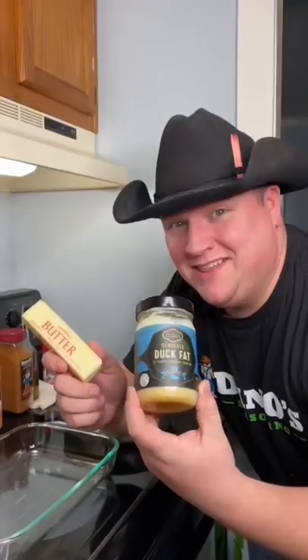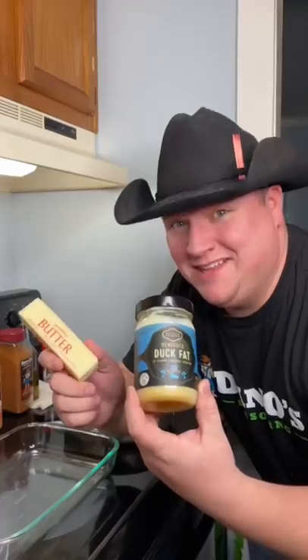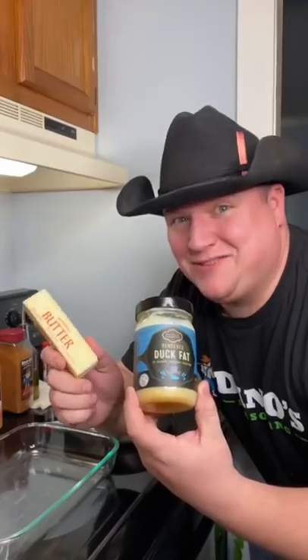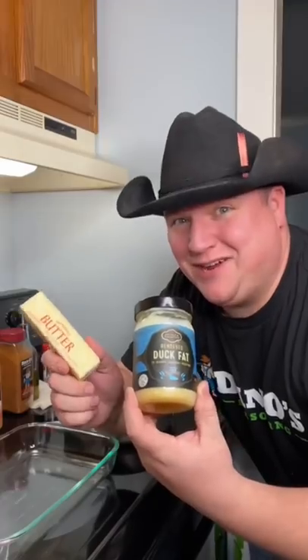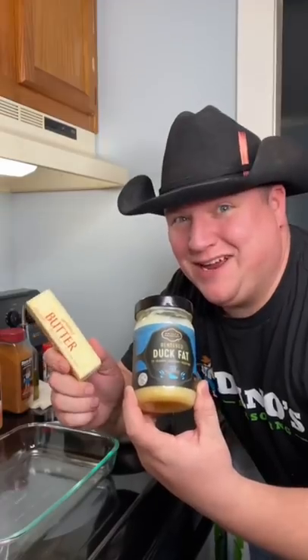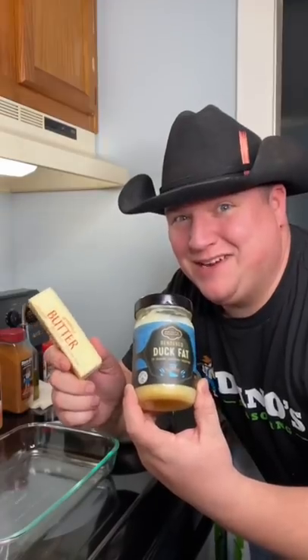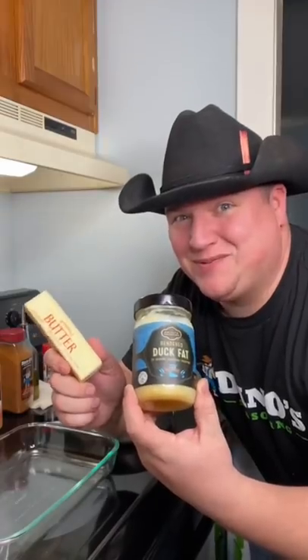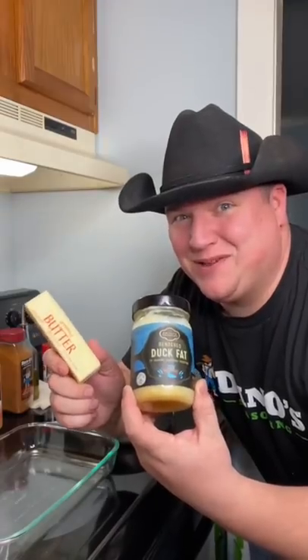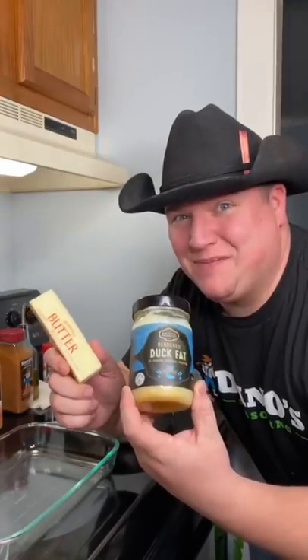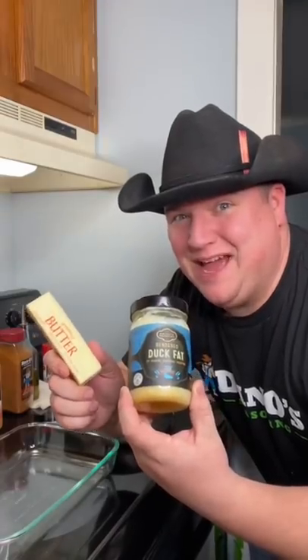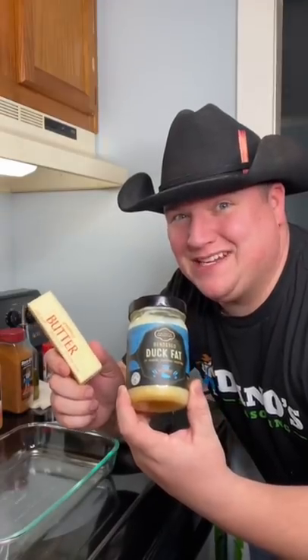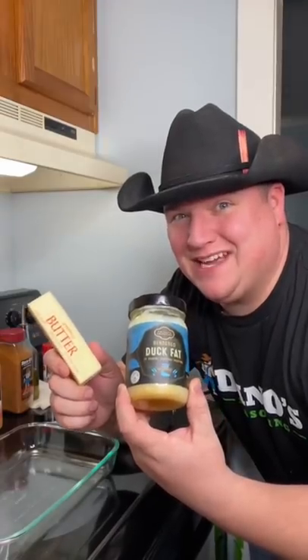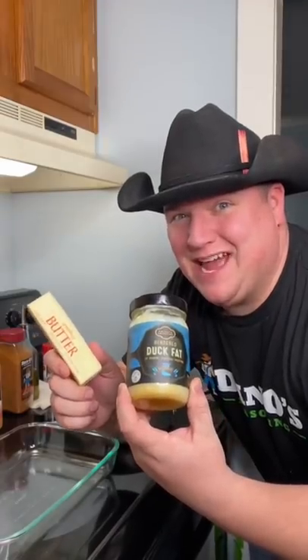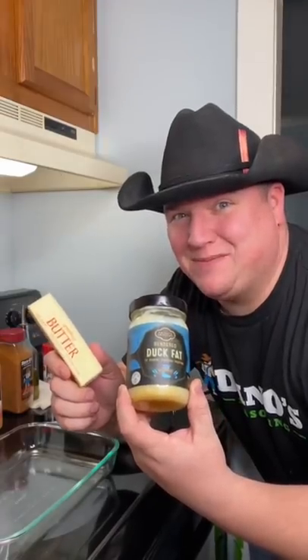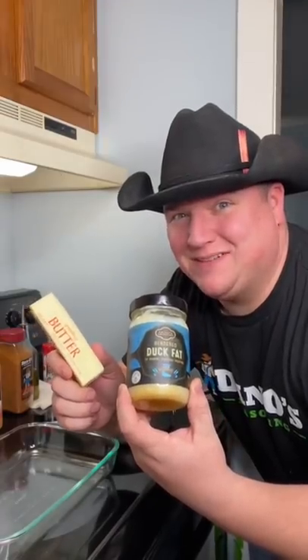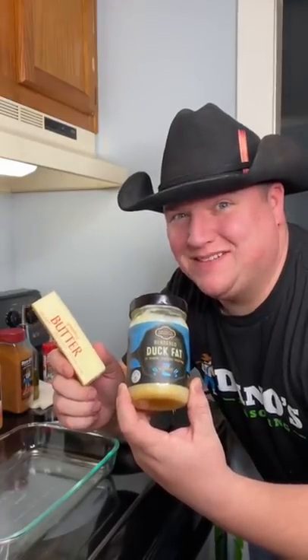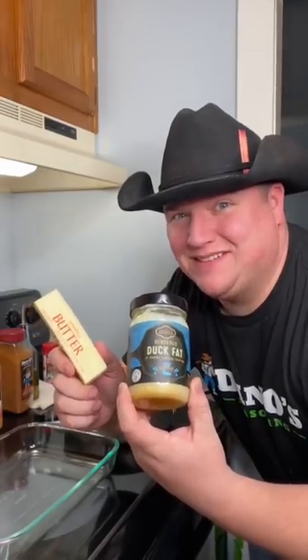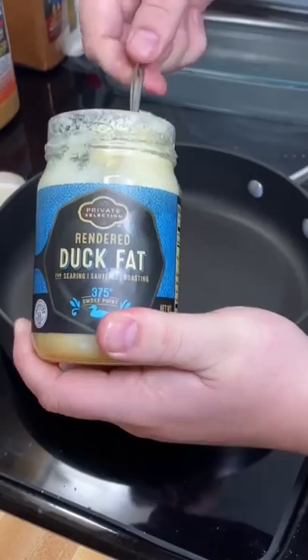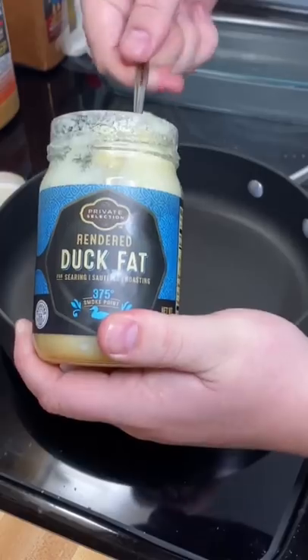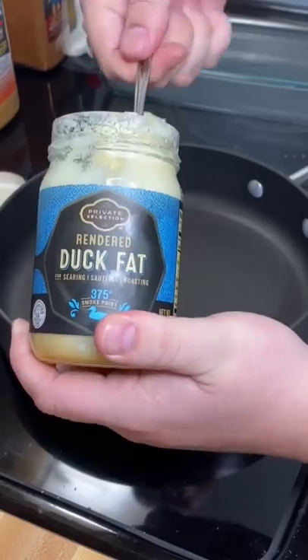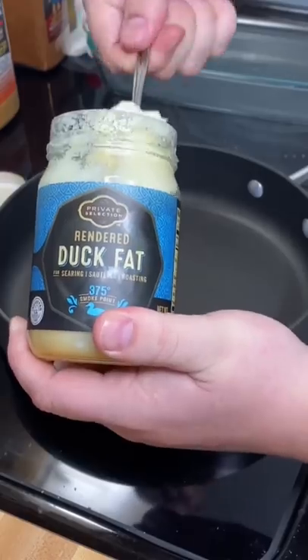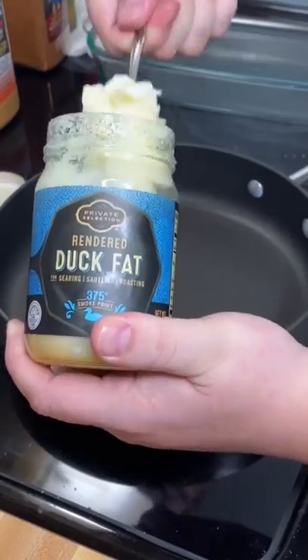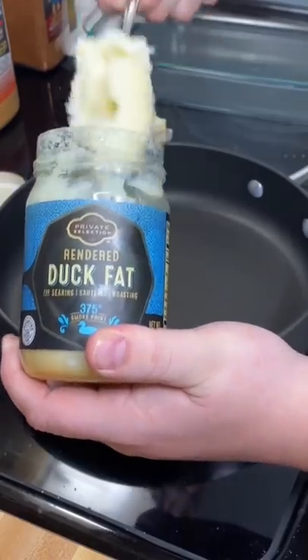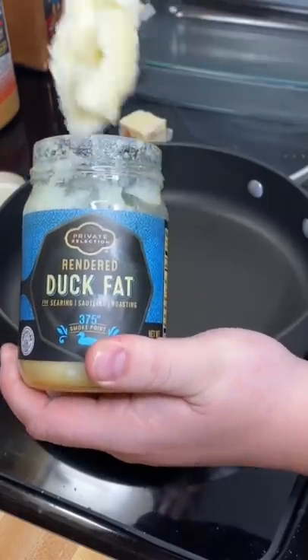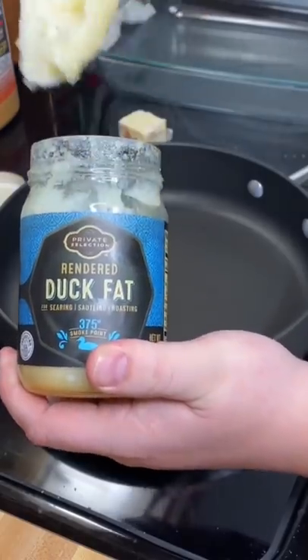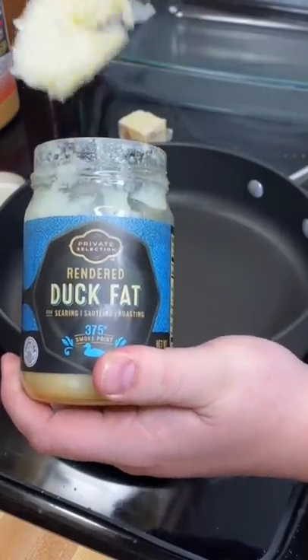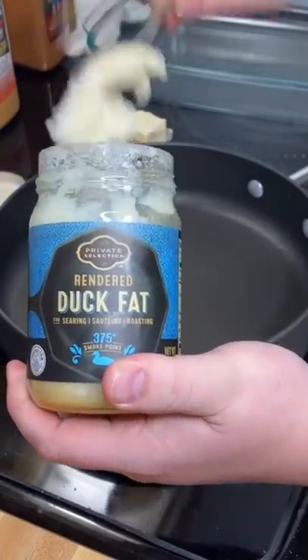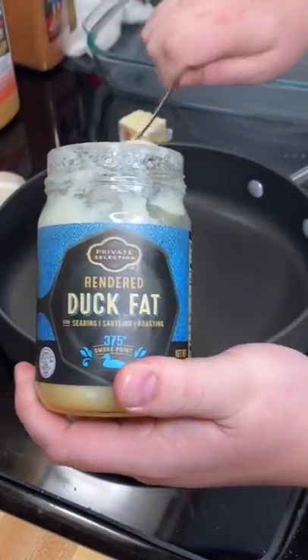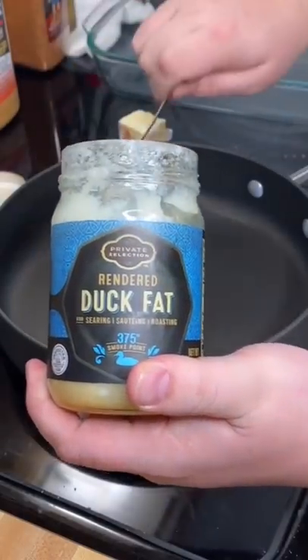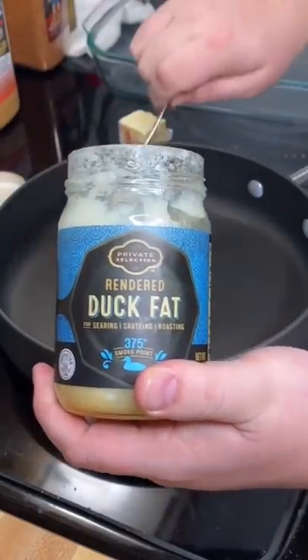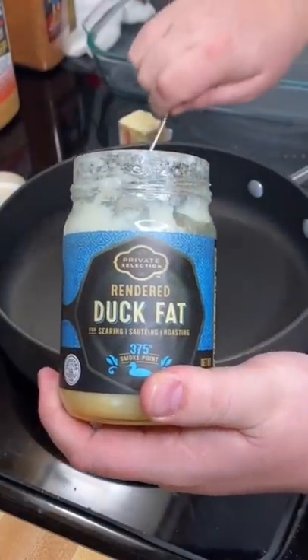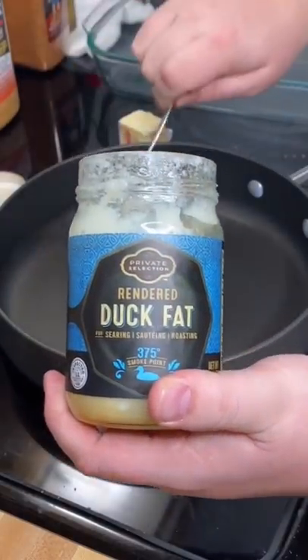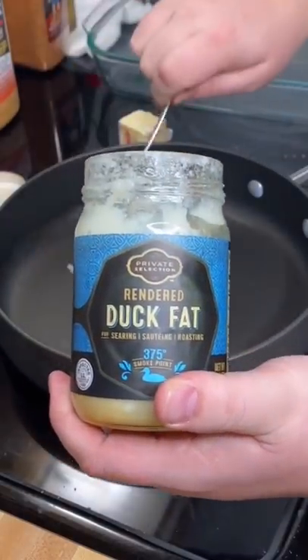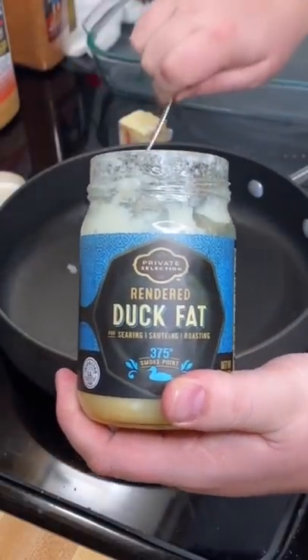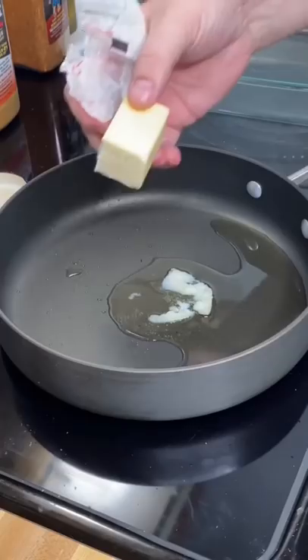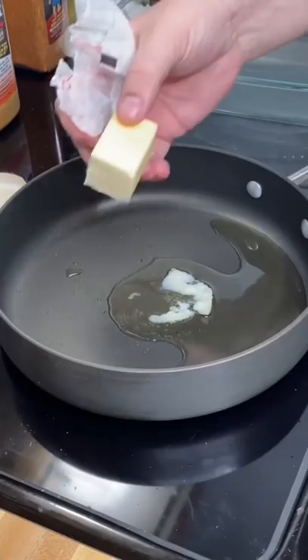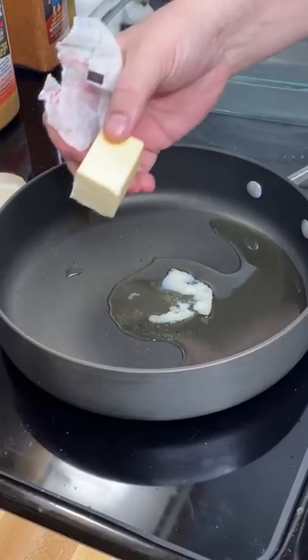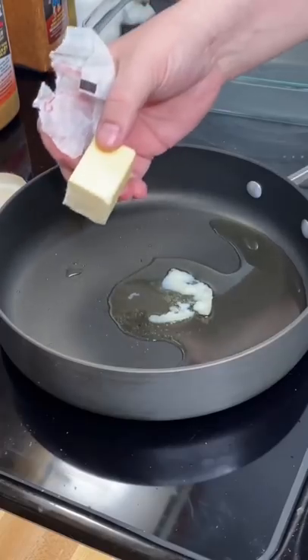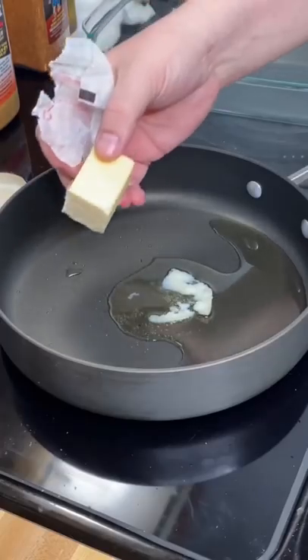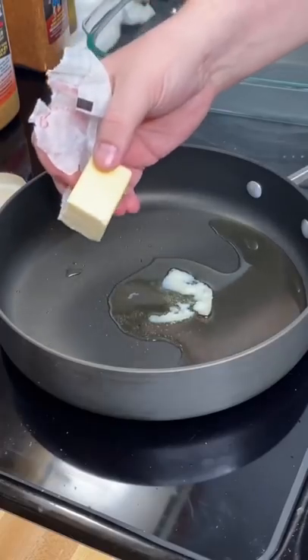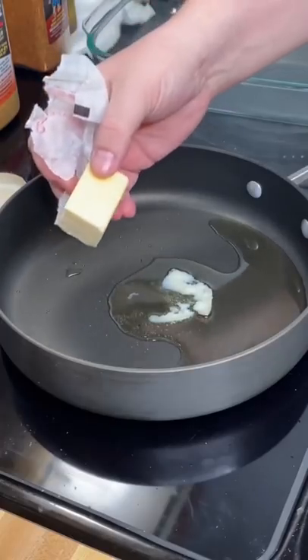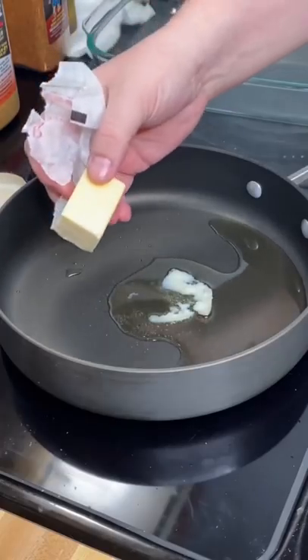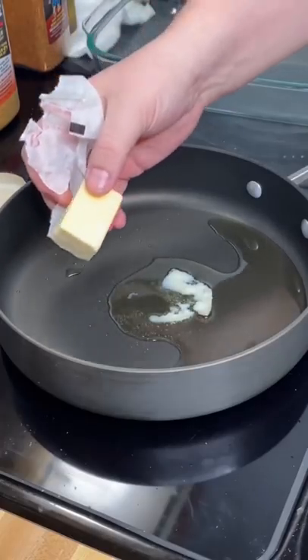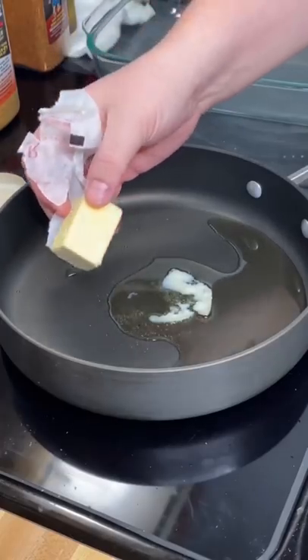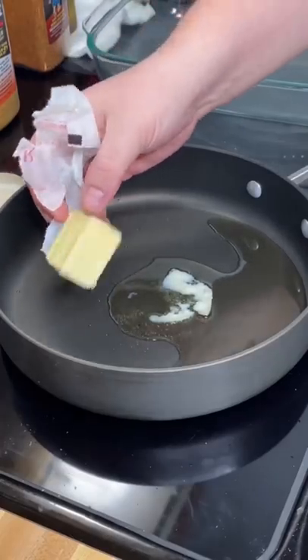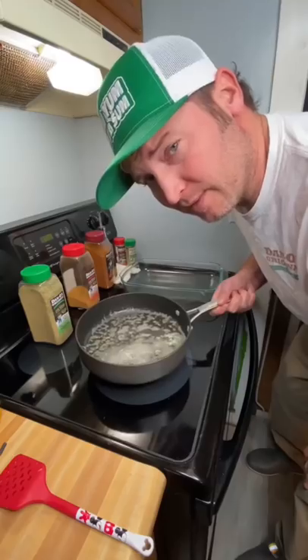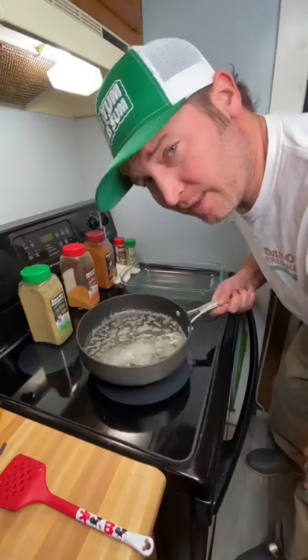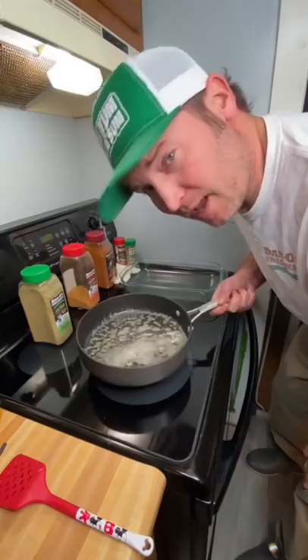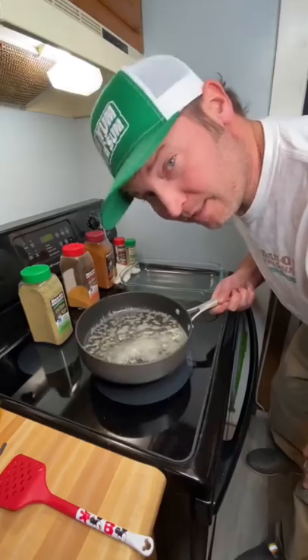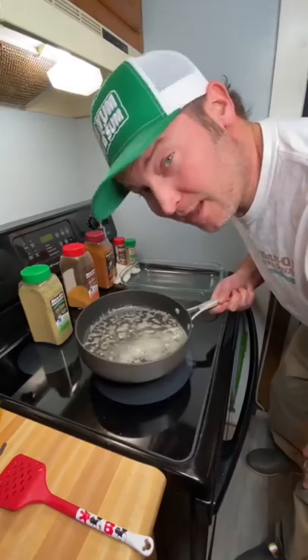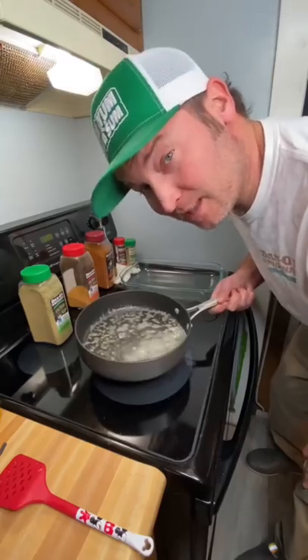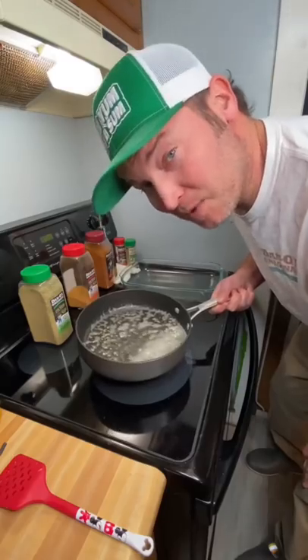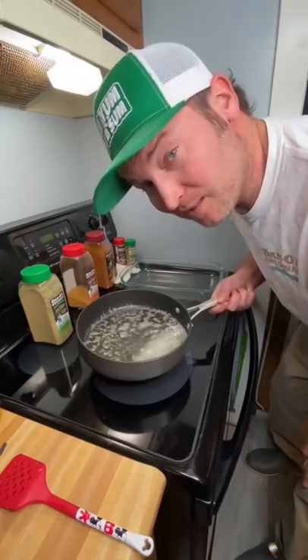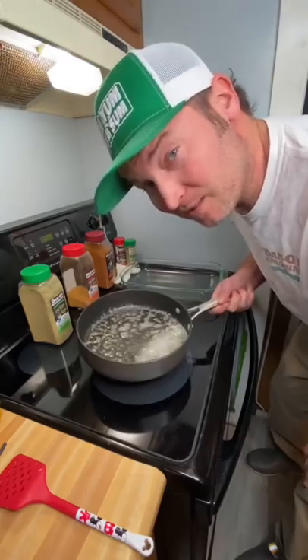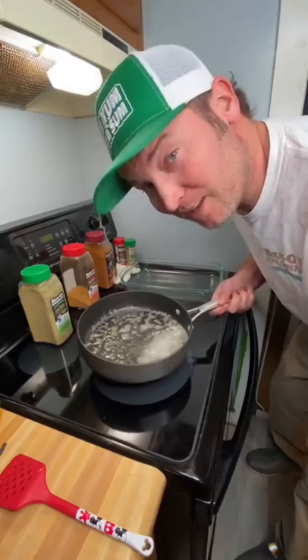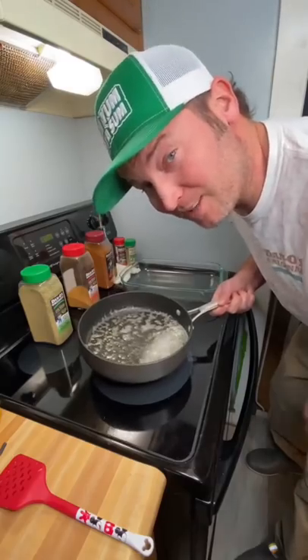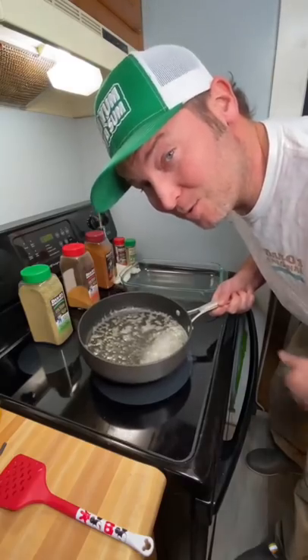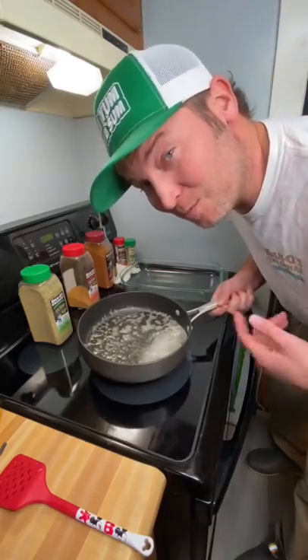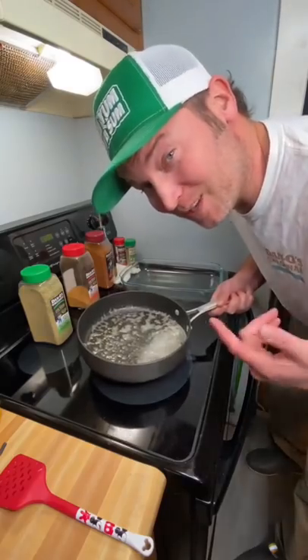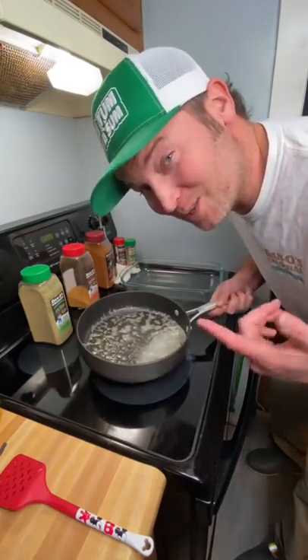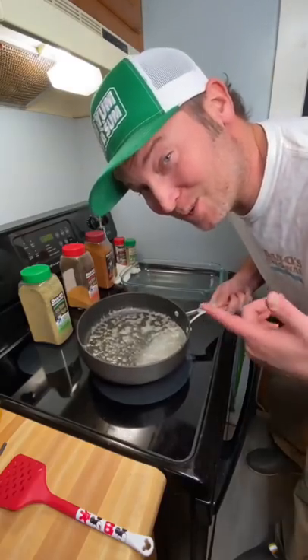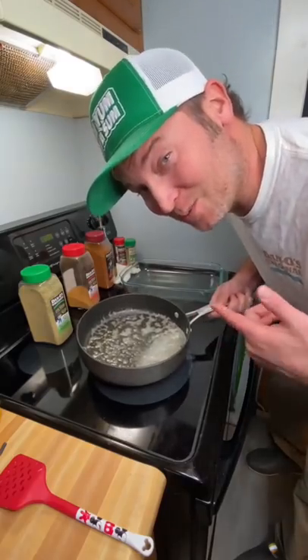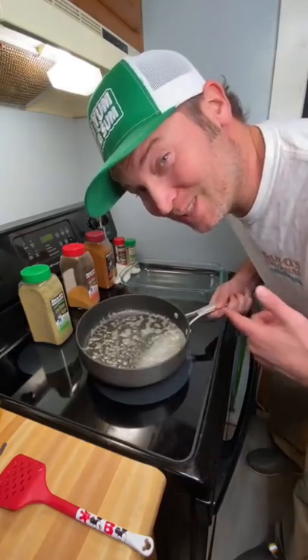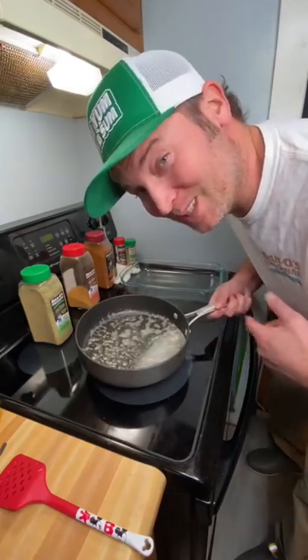This right here is where the magic happens. One giant scoop of duck fat. Three tablespoons of butter. Now that's melted. Let toothpicks show you what to do.